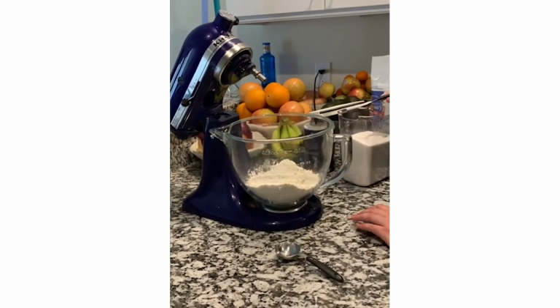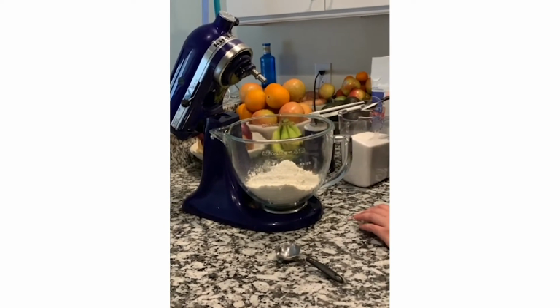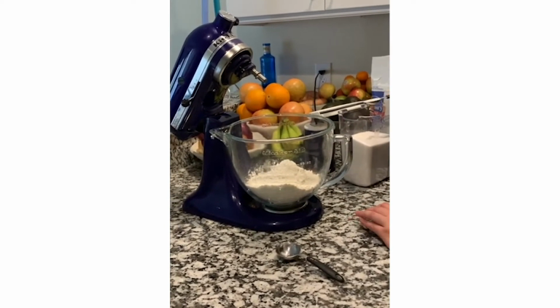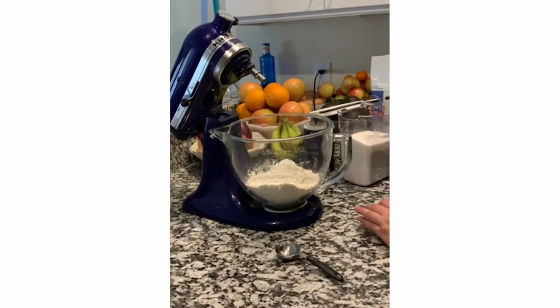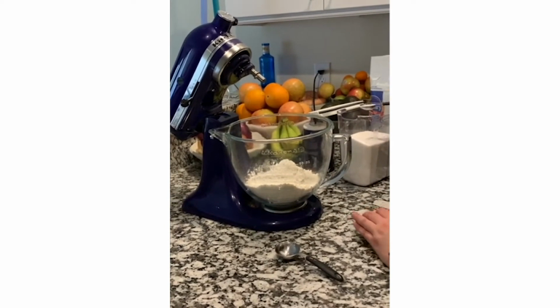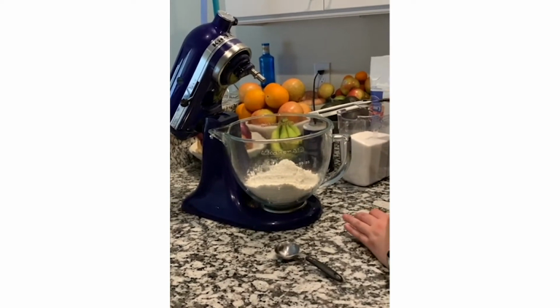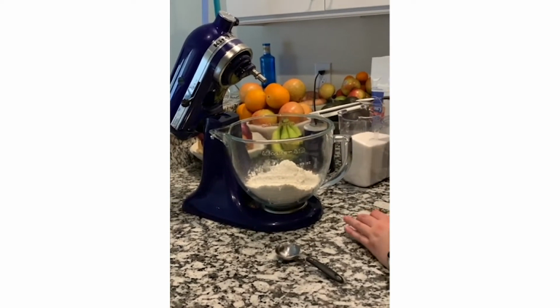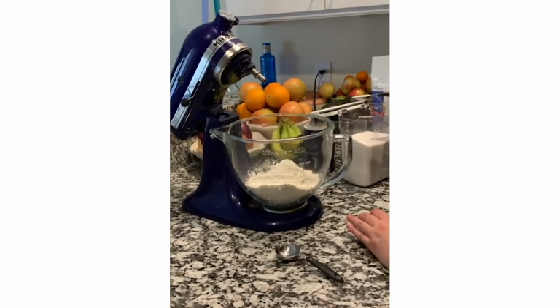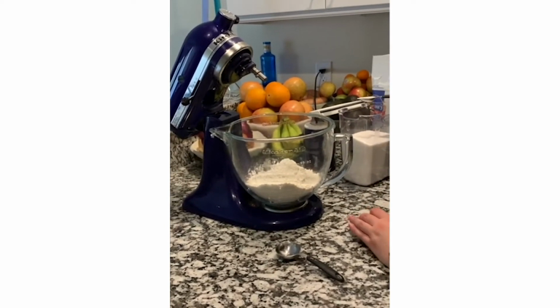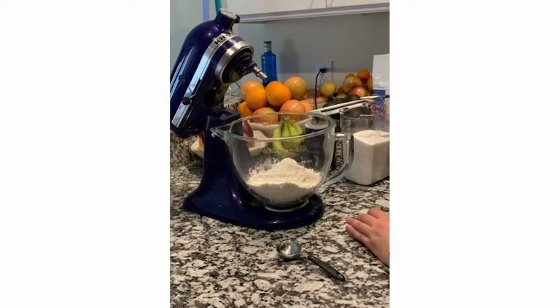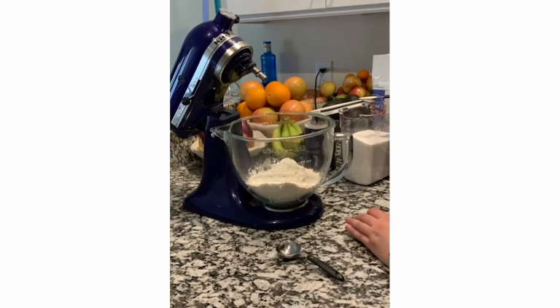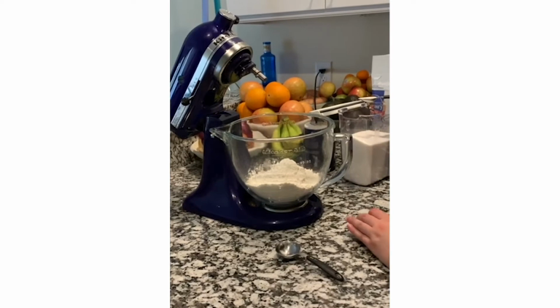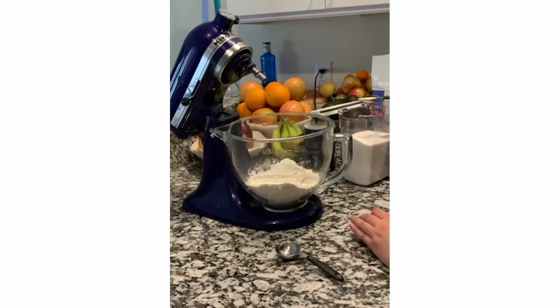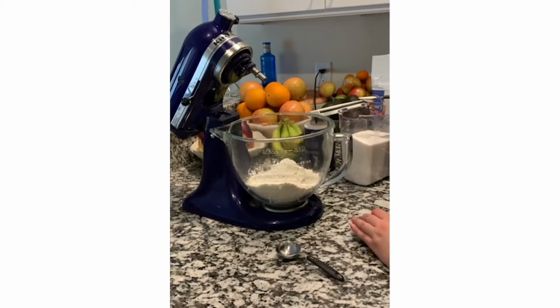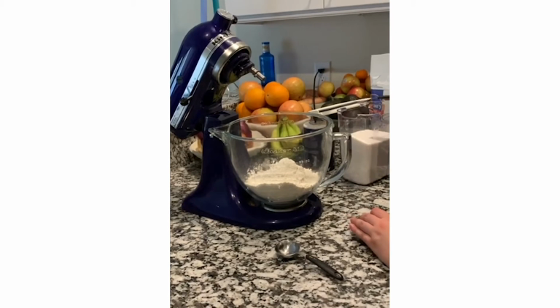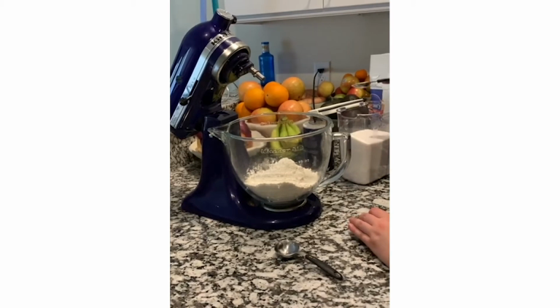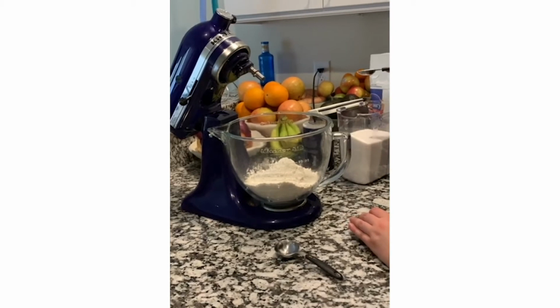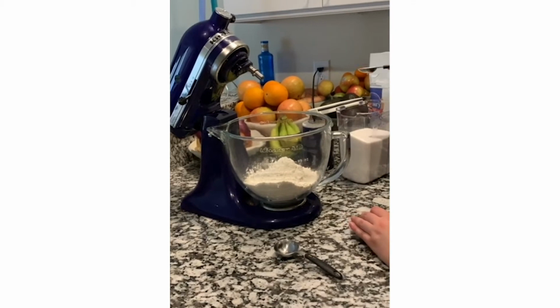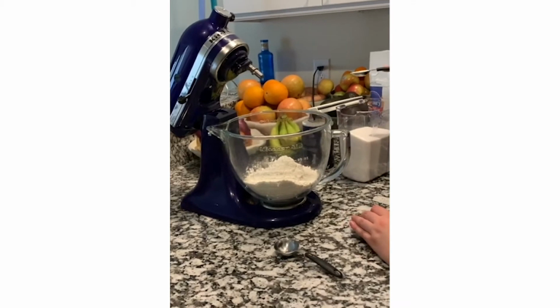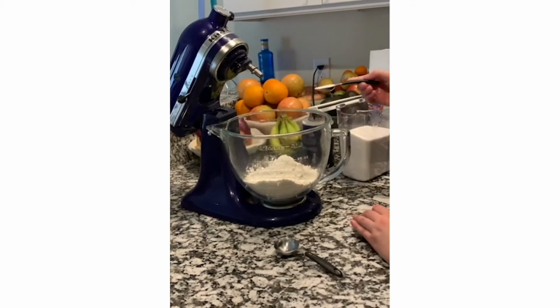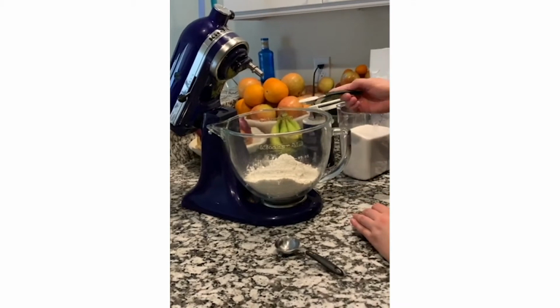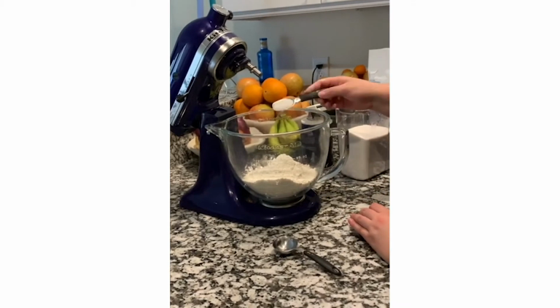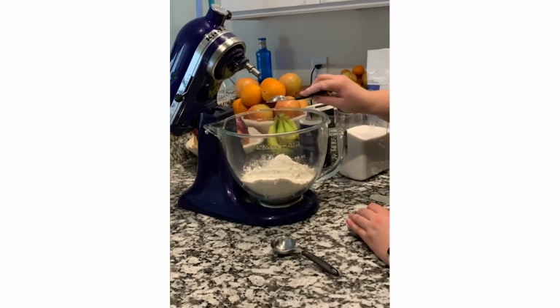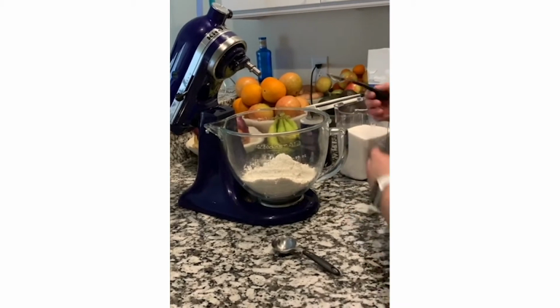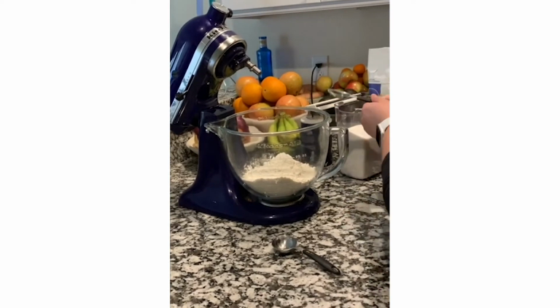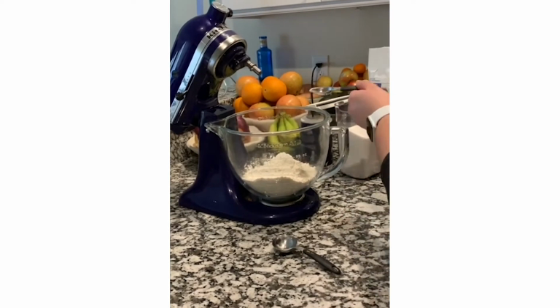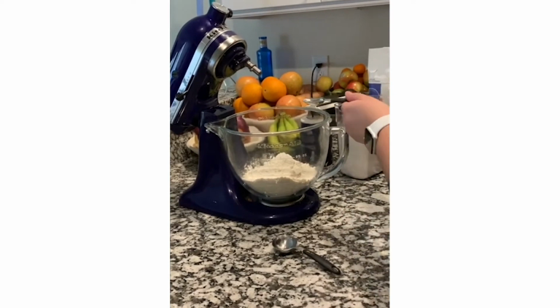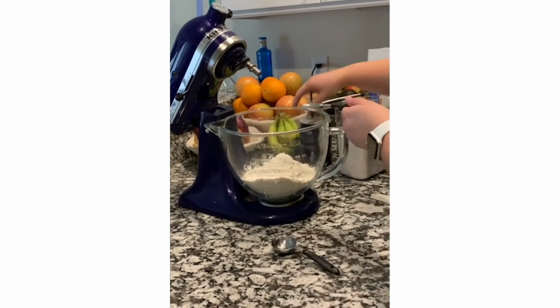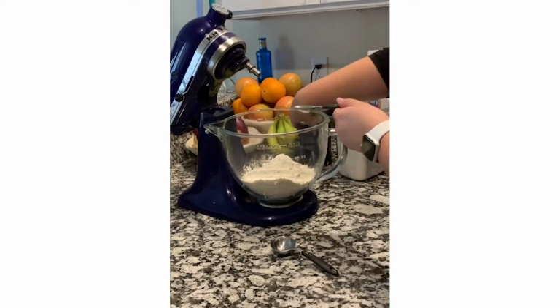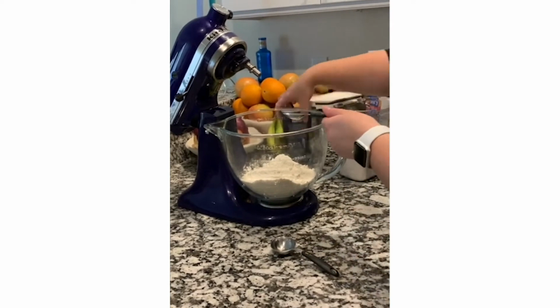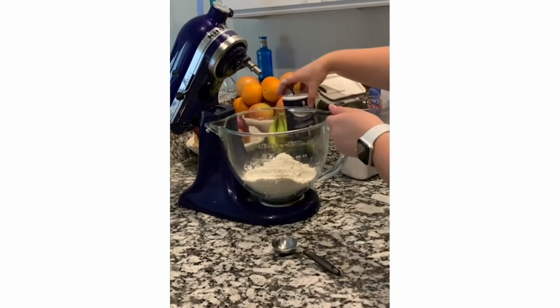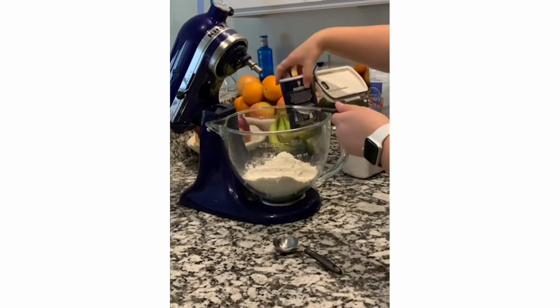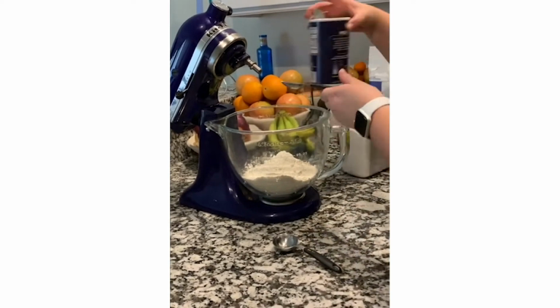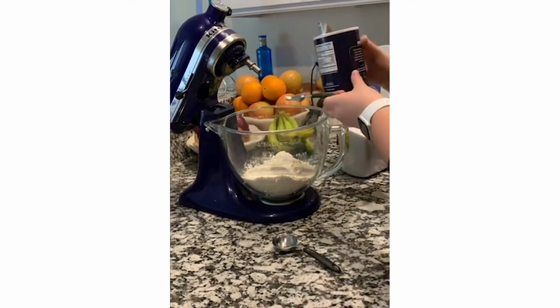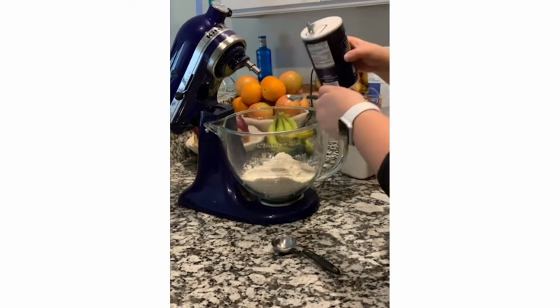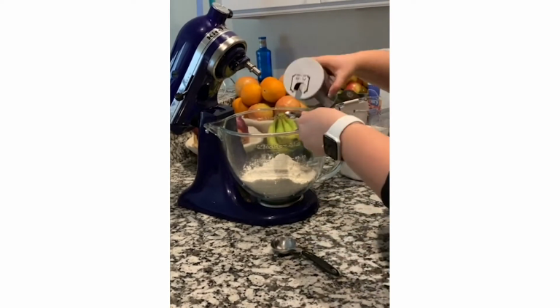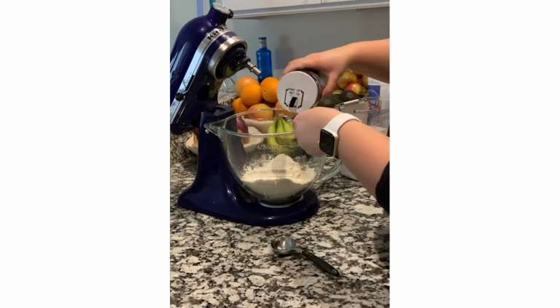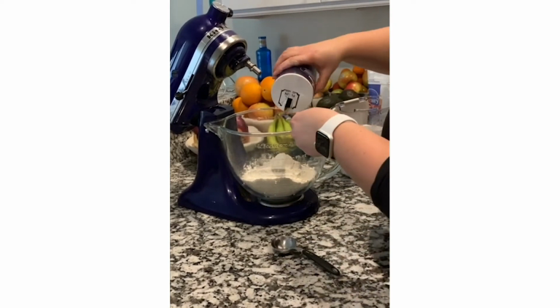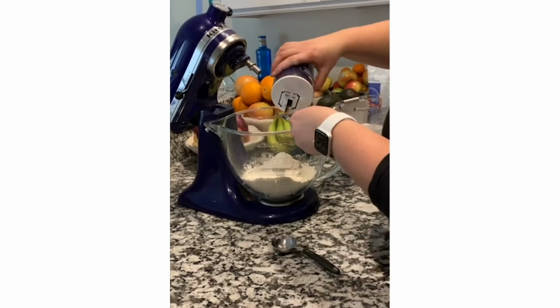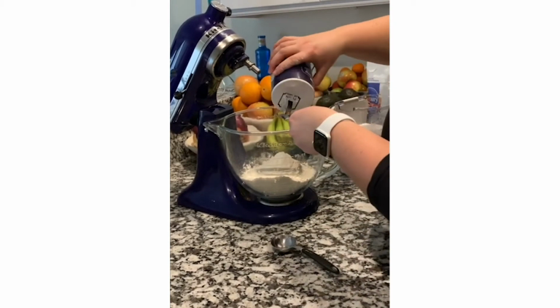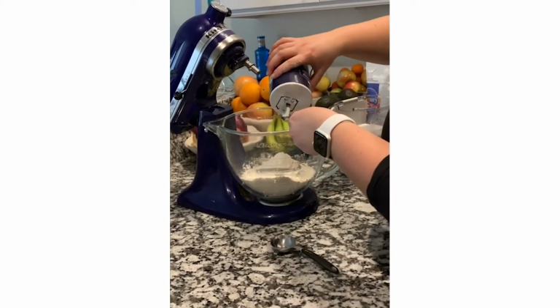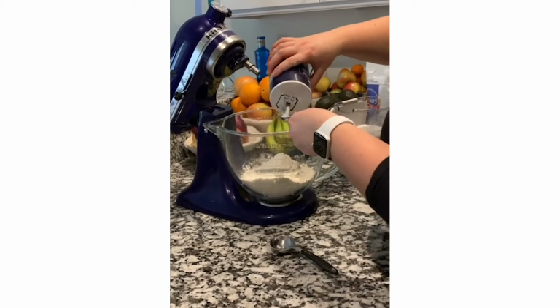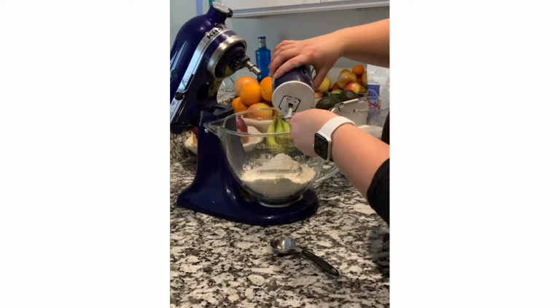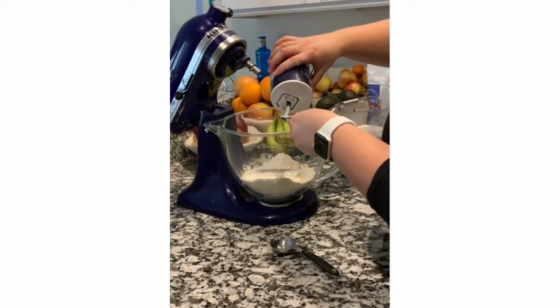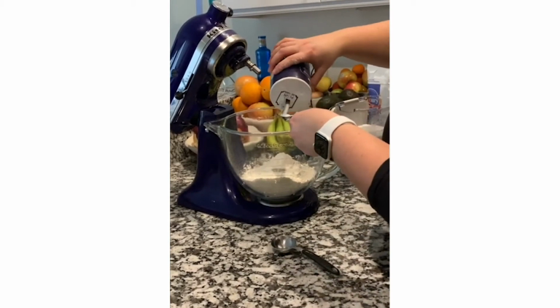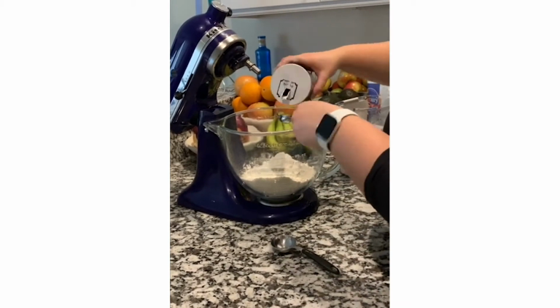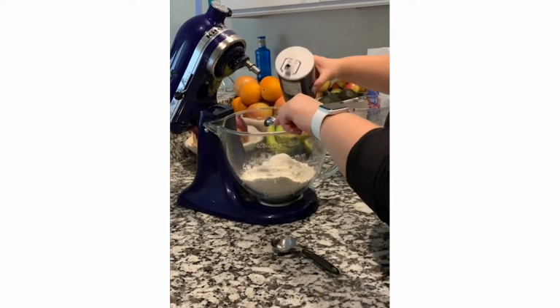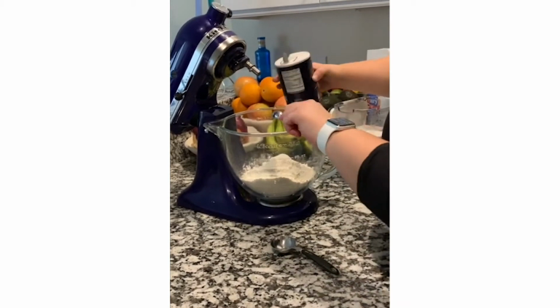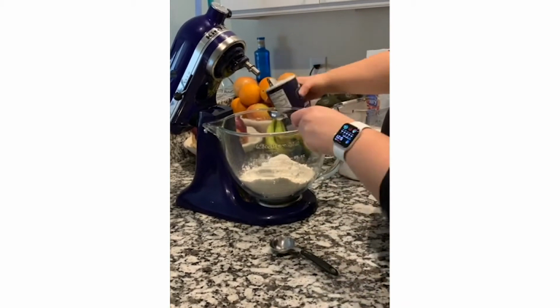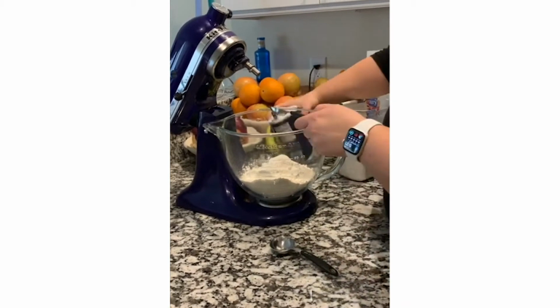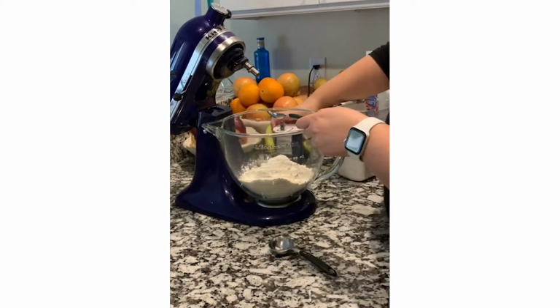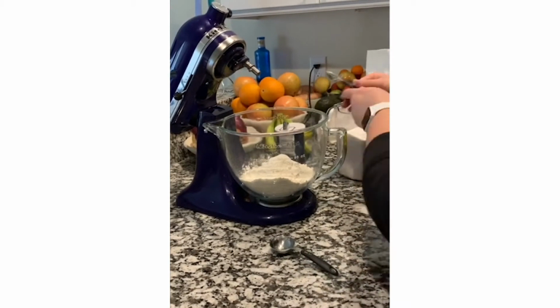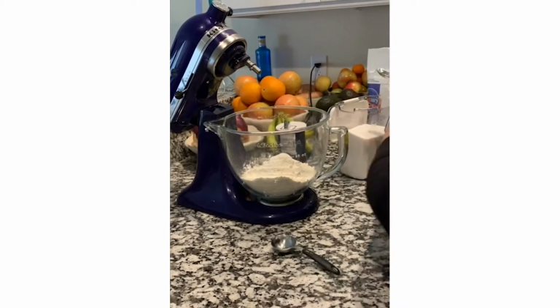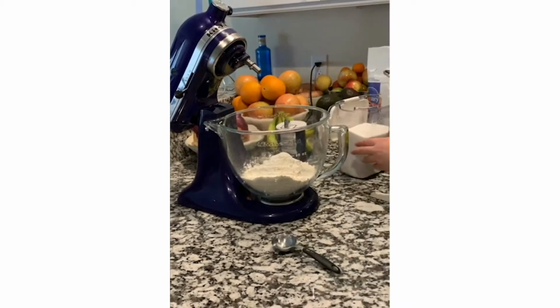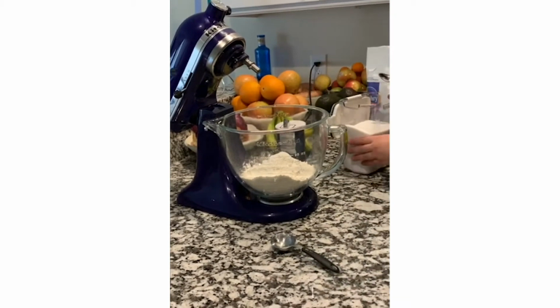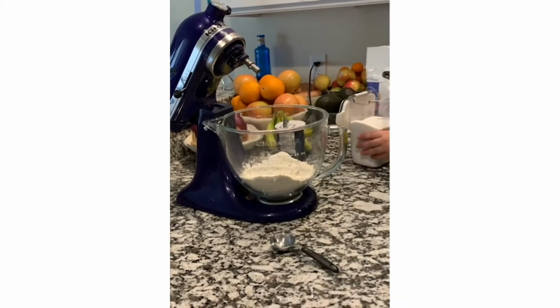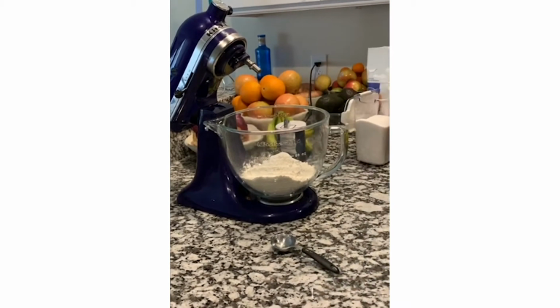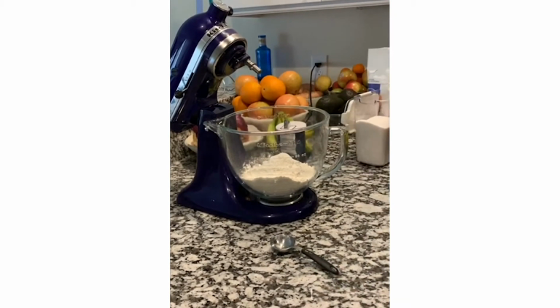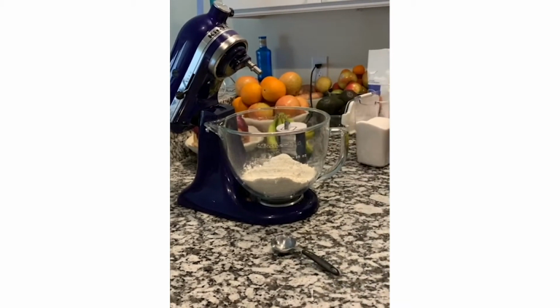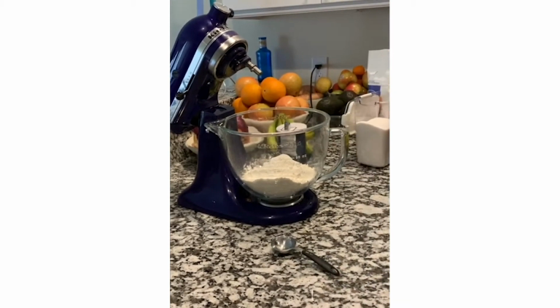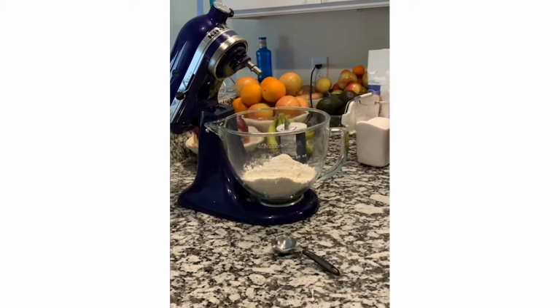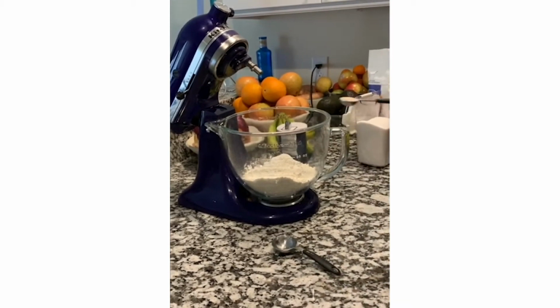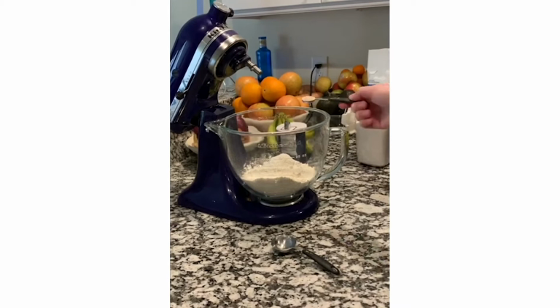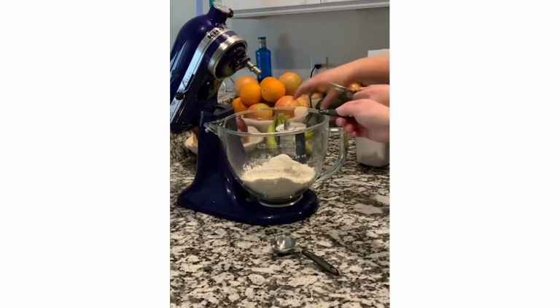Tuesday, Wednesday, Thursday. I've got pizza, love.